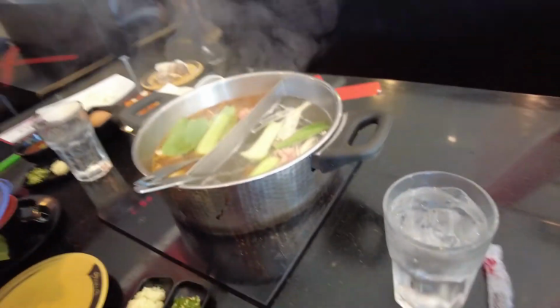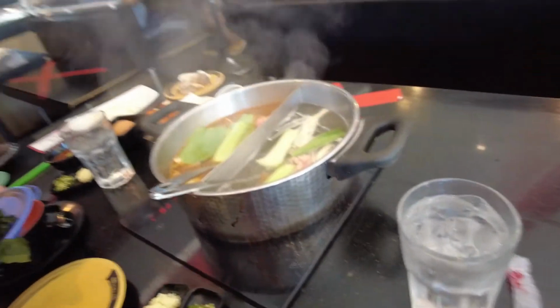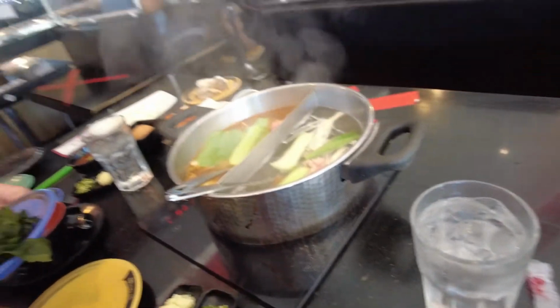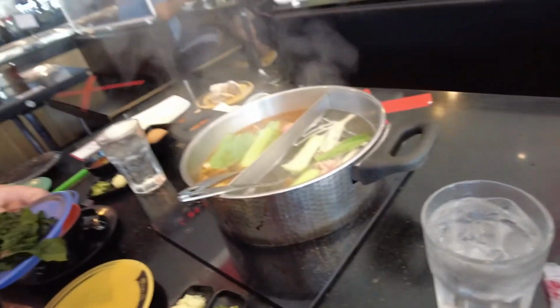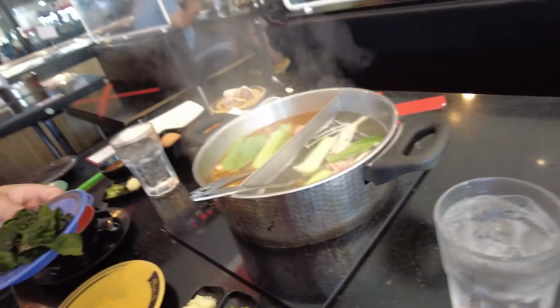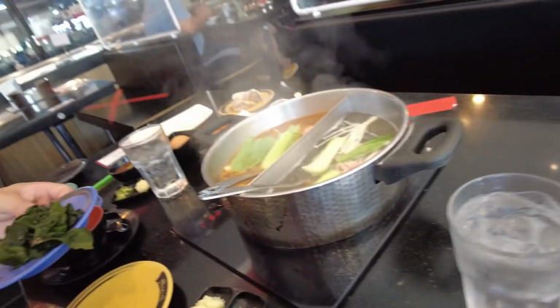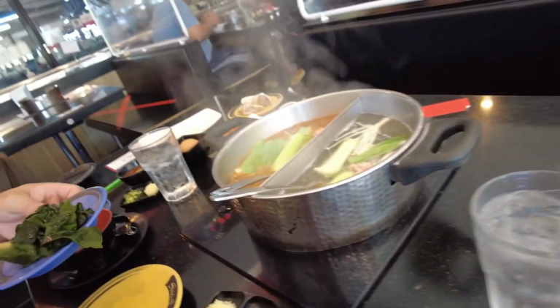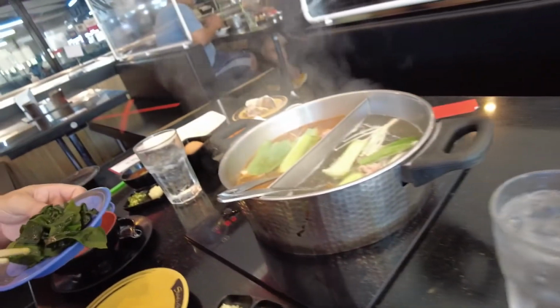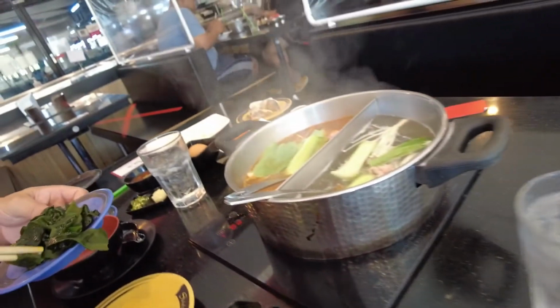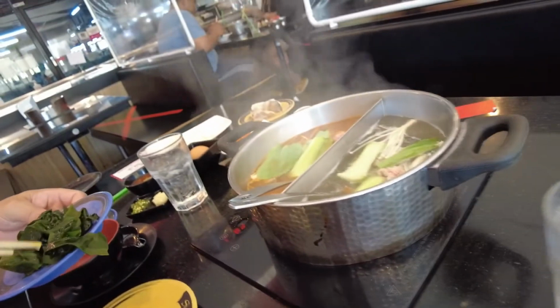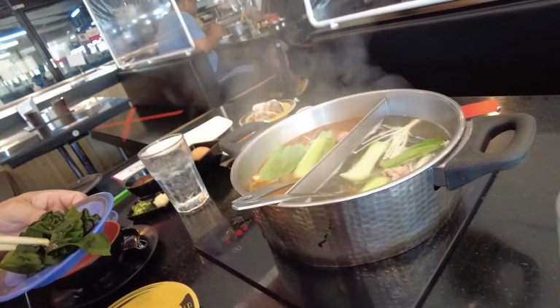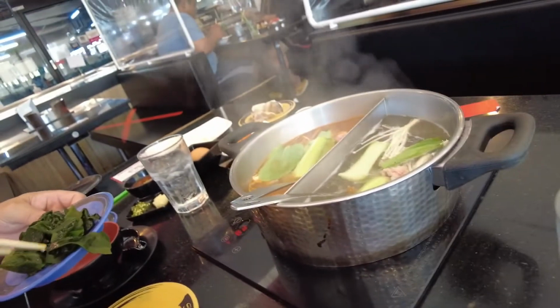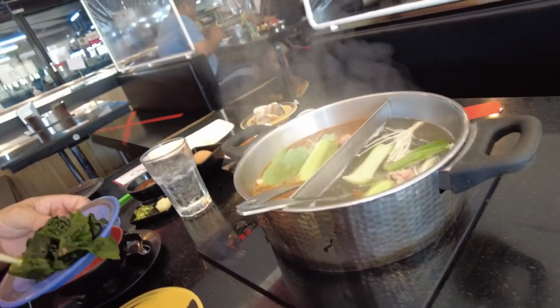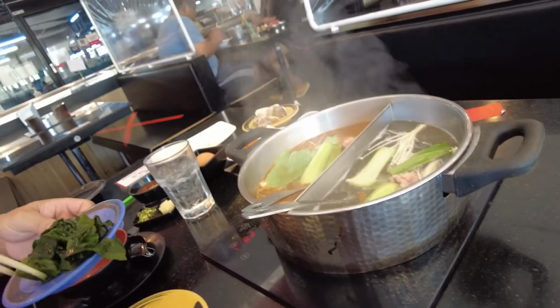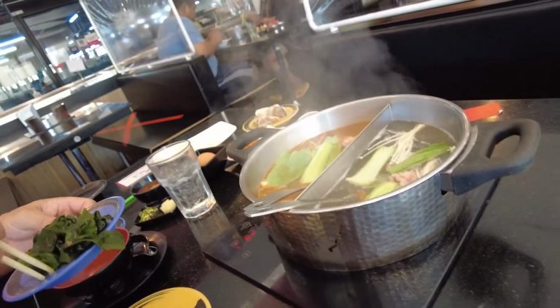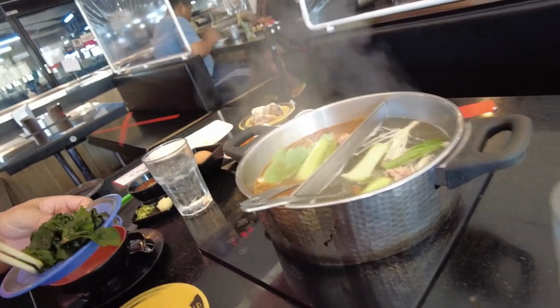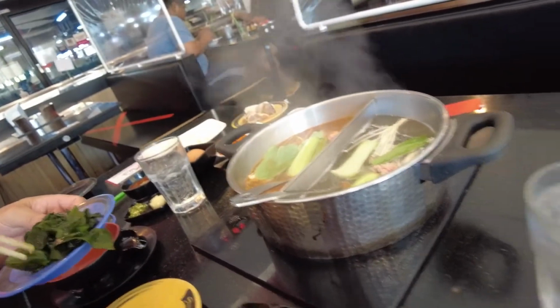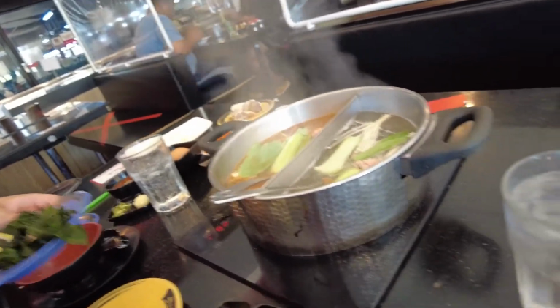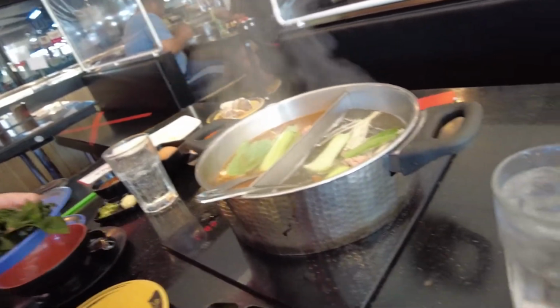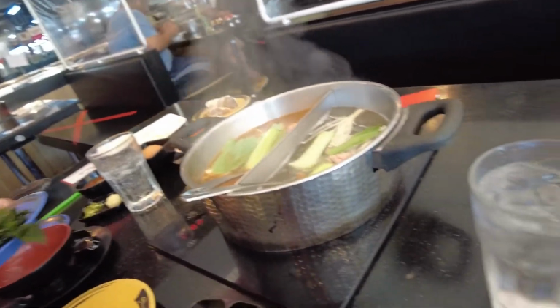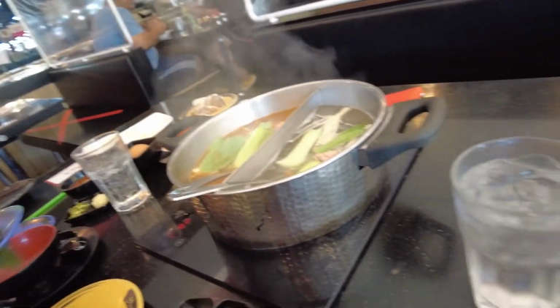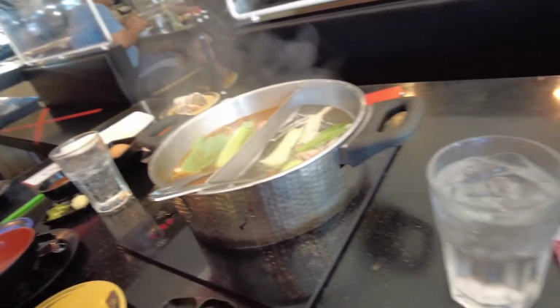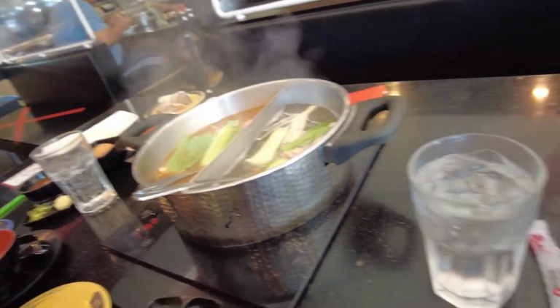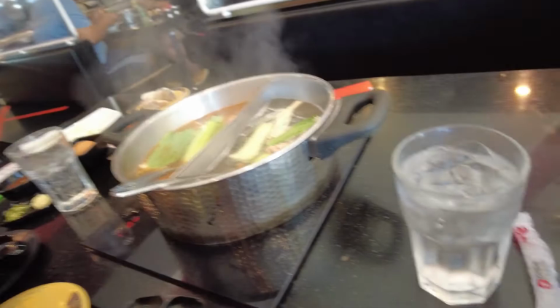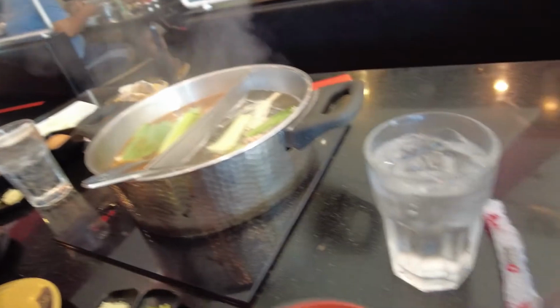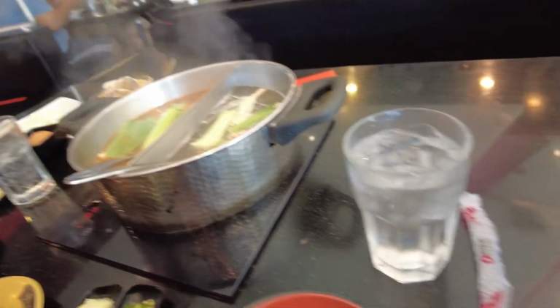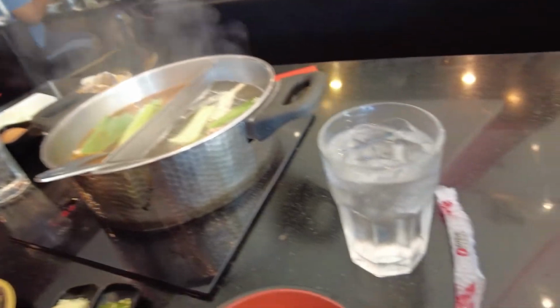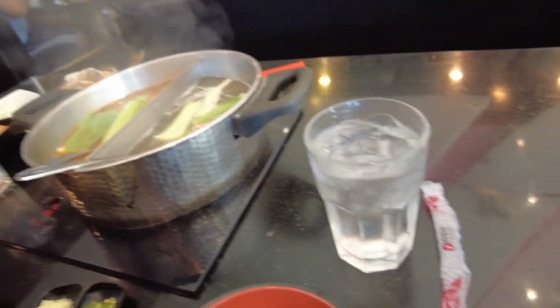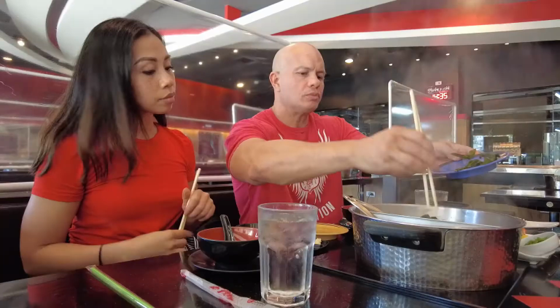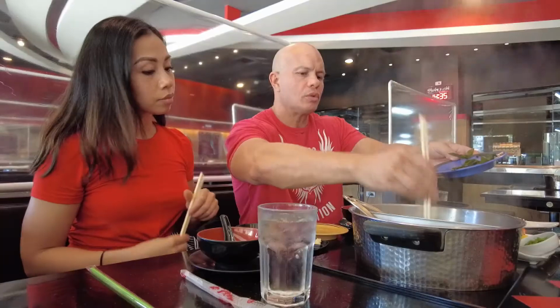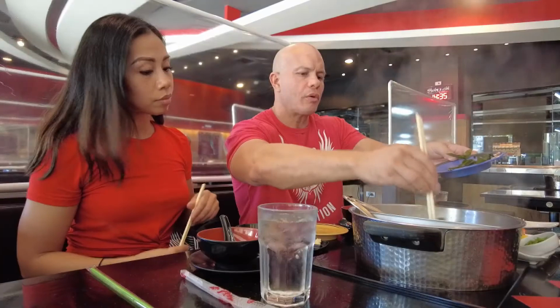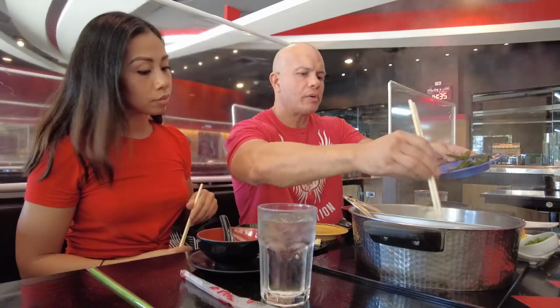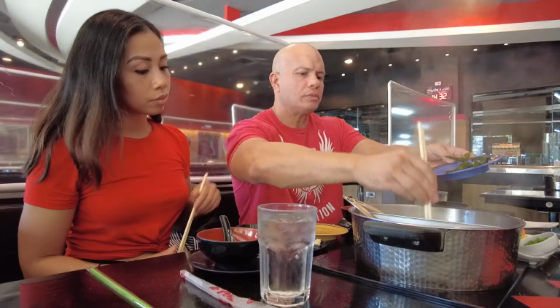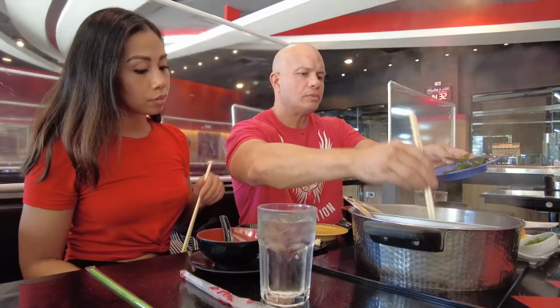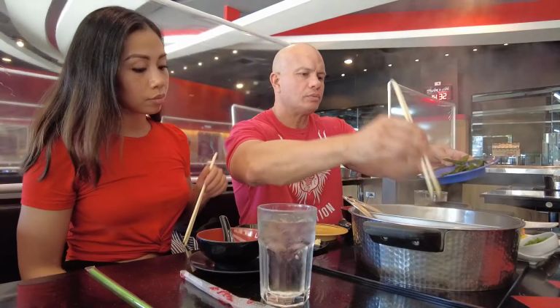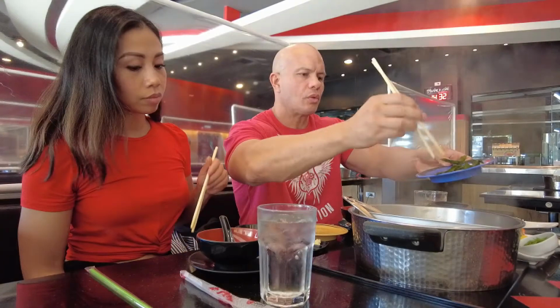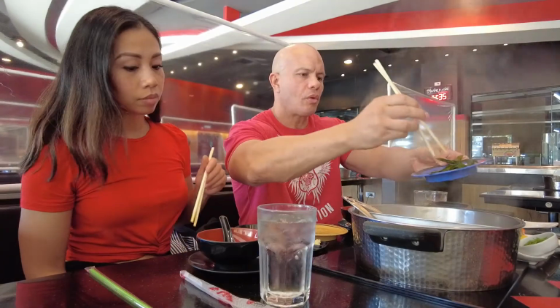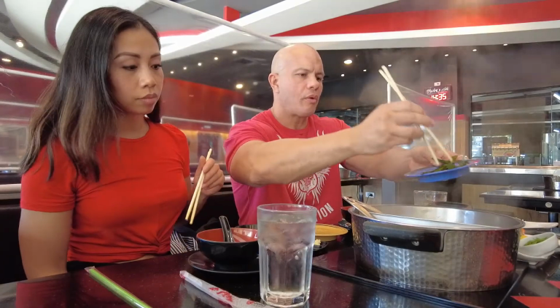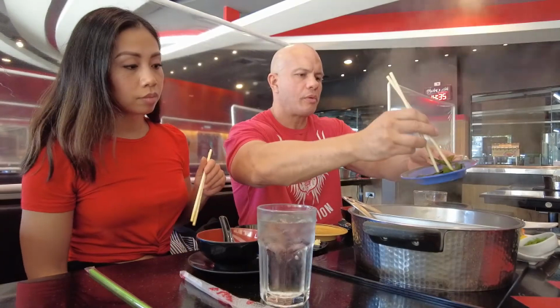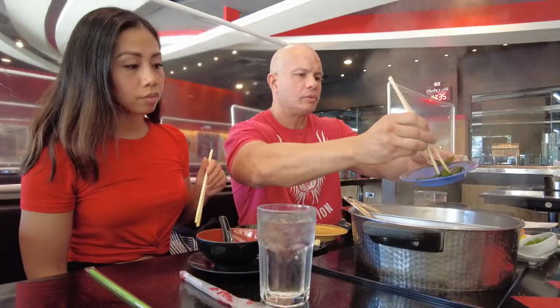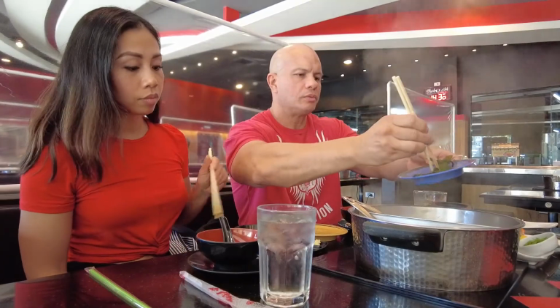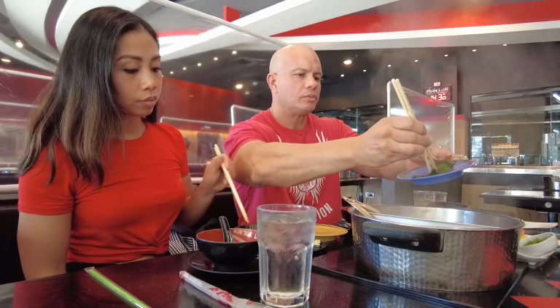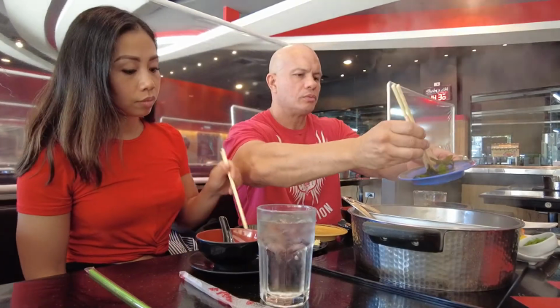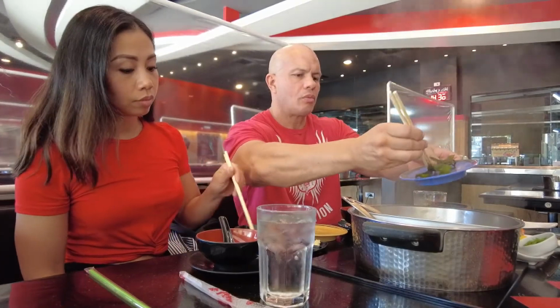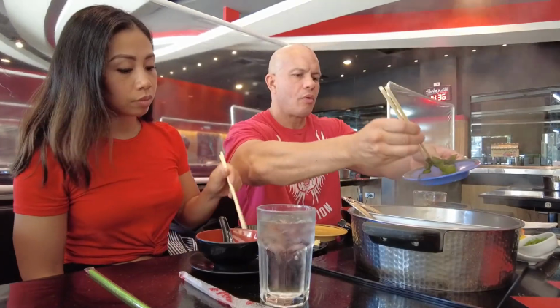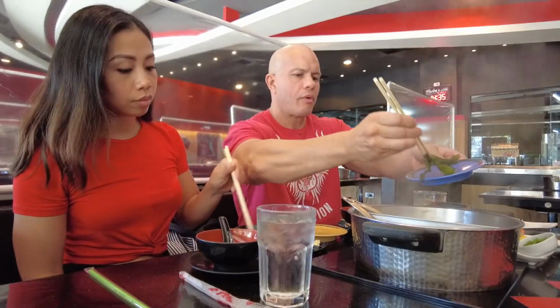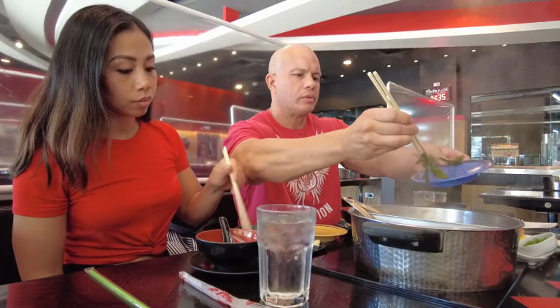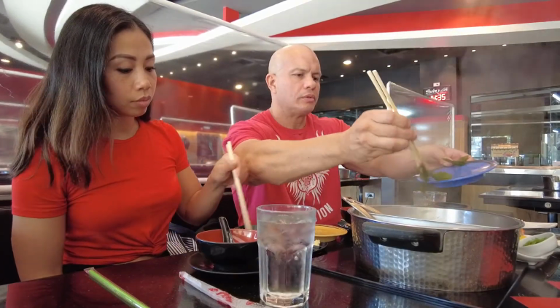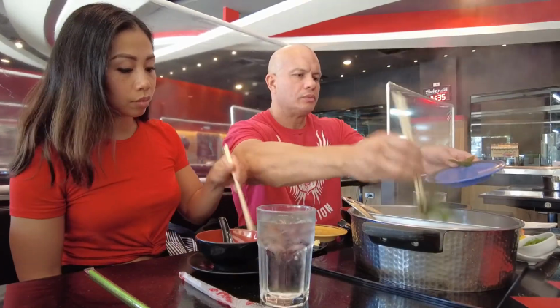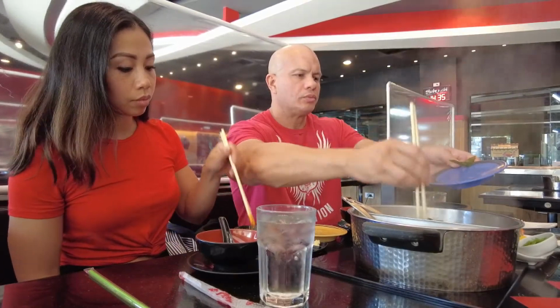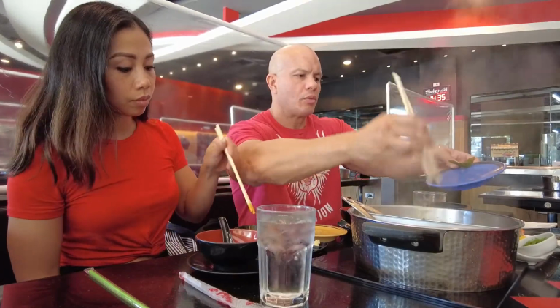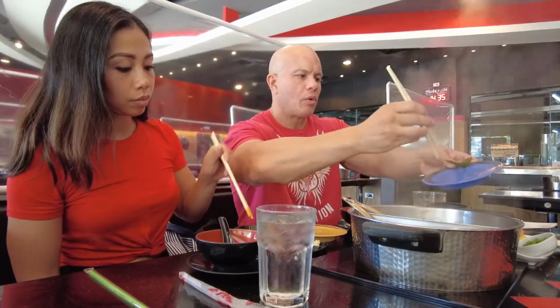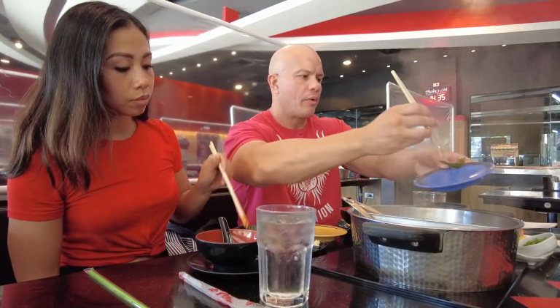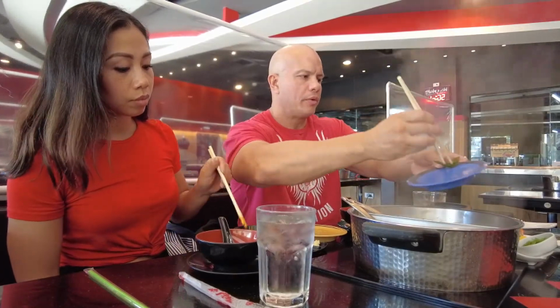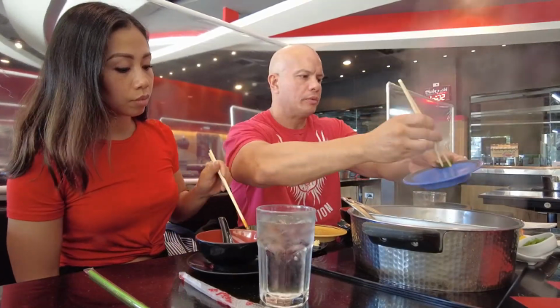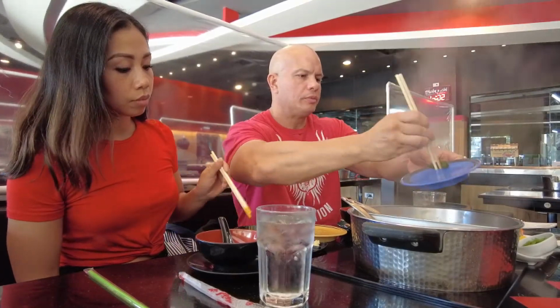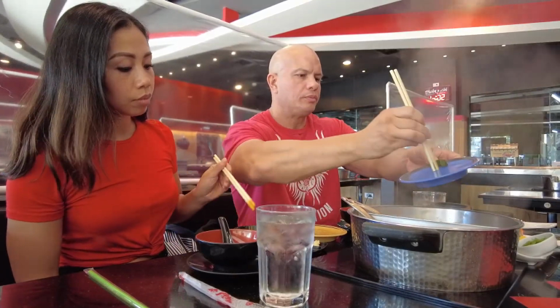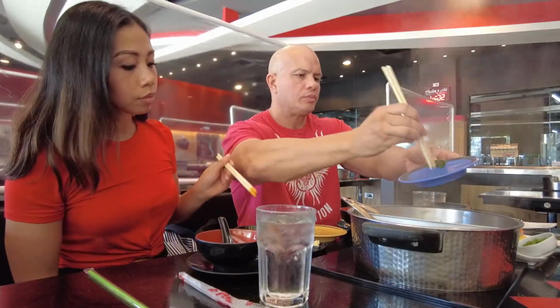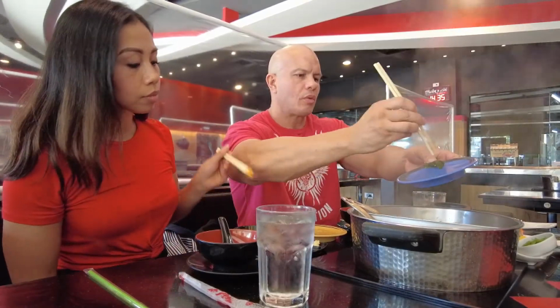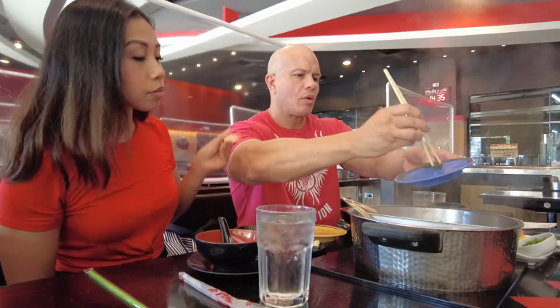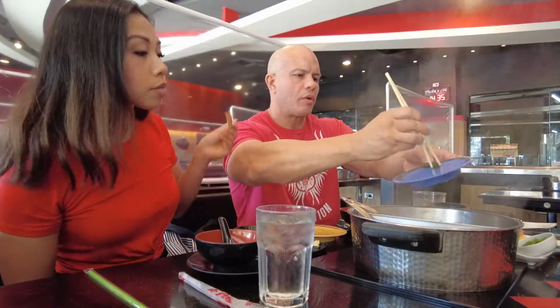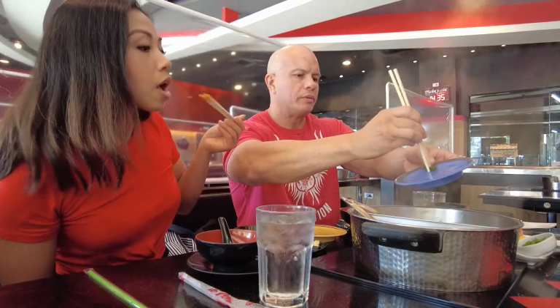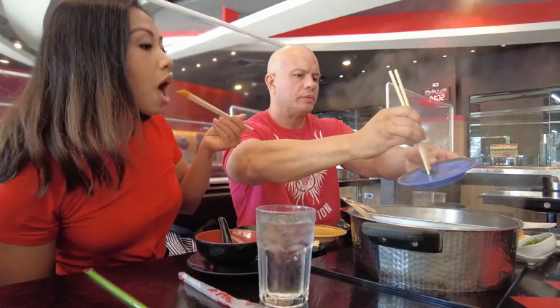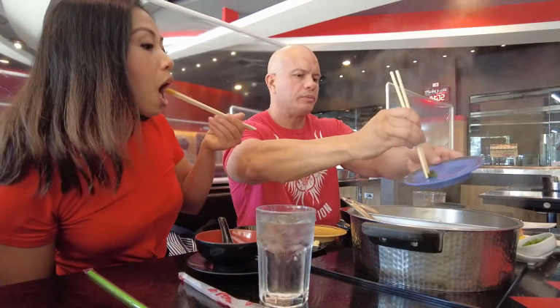Definitely if you go there, put in a big order the first time around, because I think they're trying to slow down your Wi-Fi so that you don't eat as much as you could. As always, thank you so much for watching and we hope to see you next time.